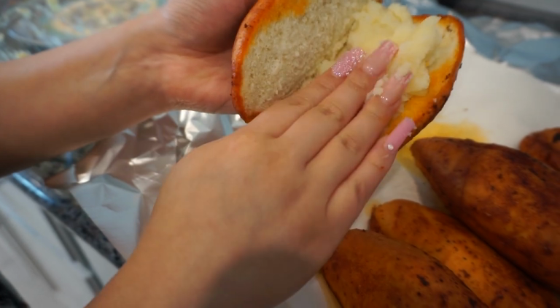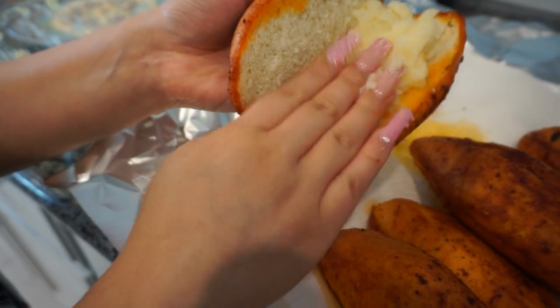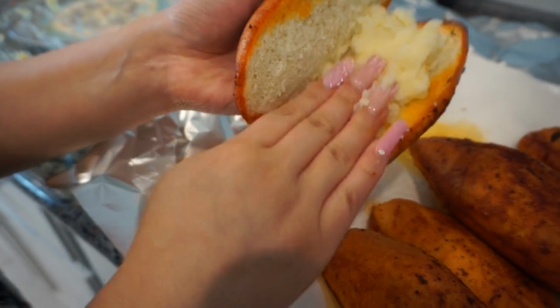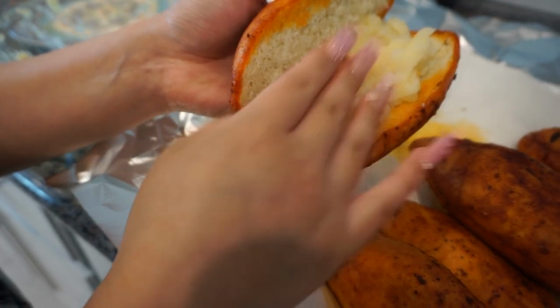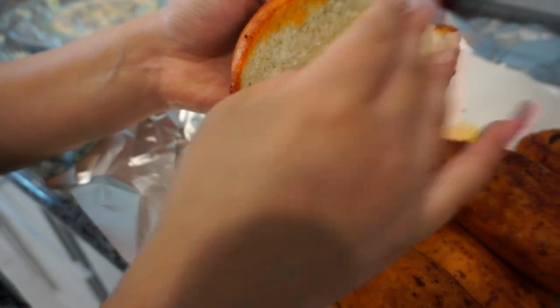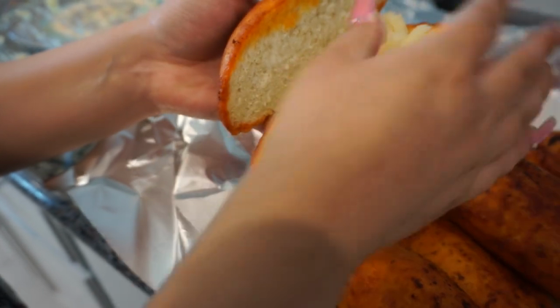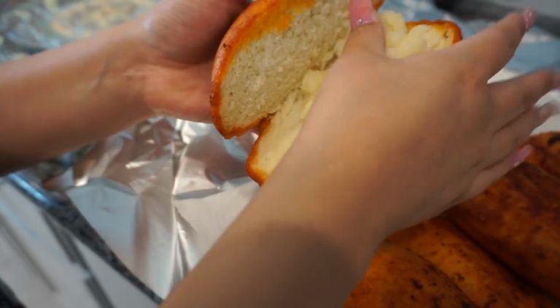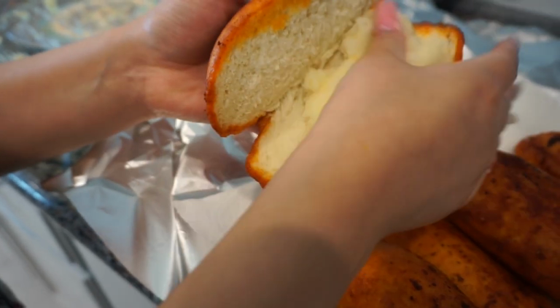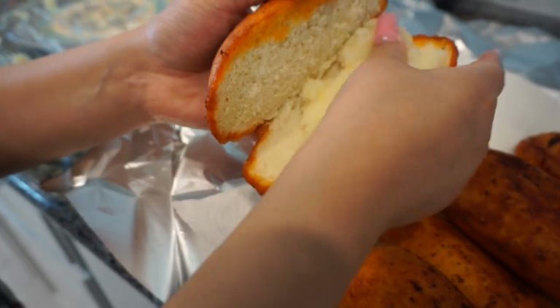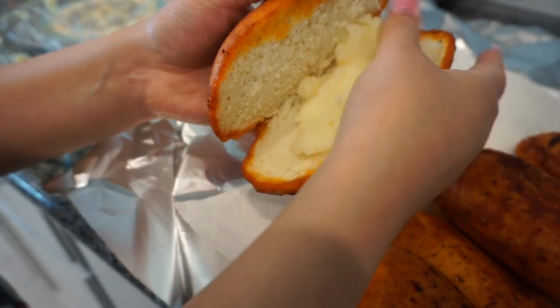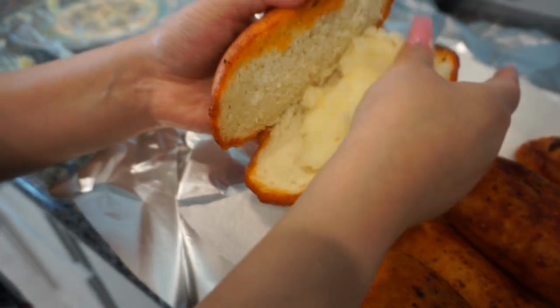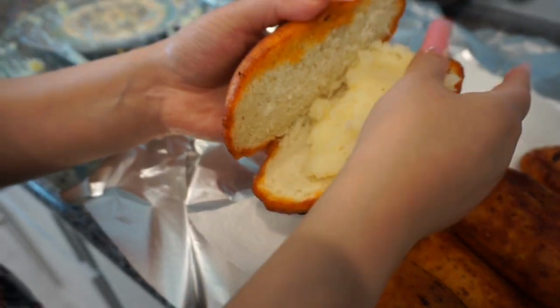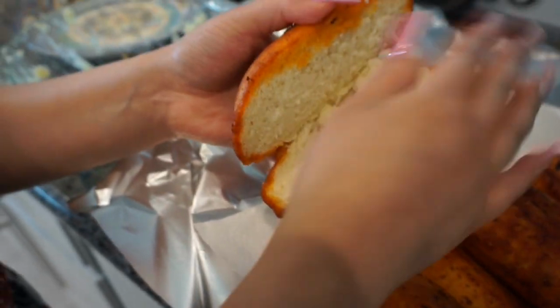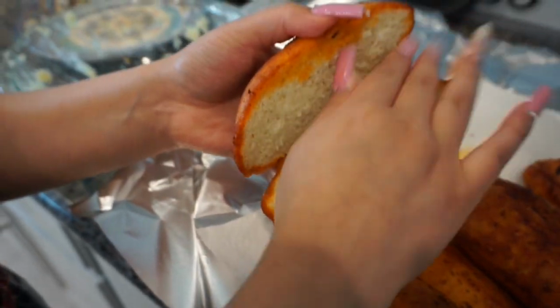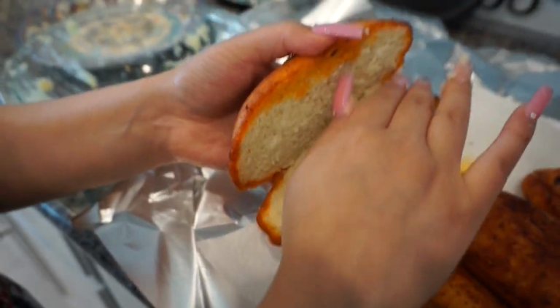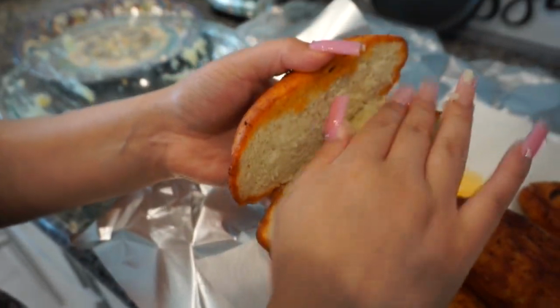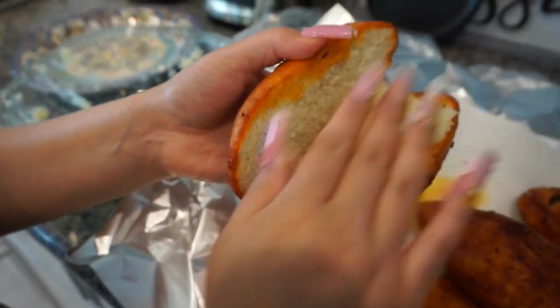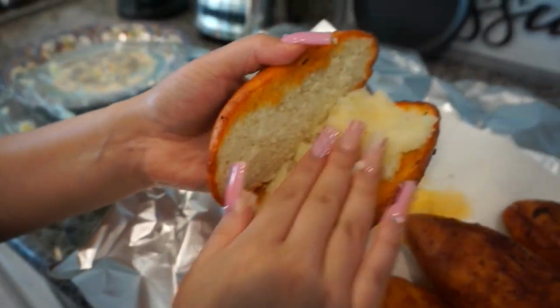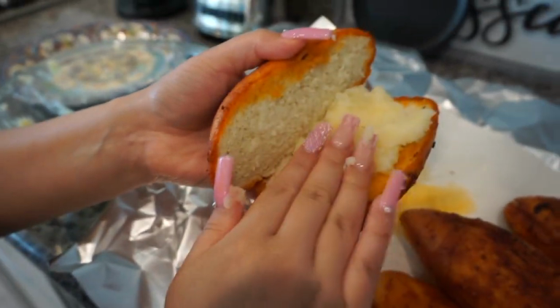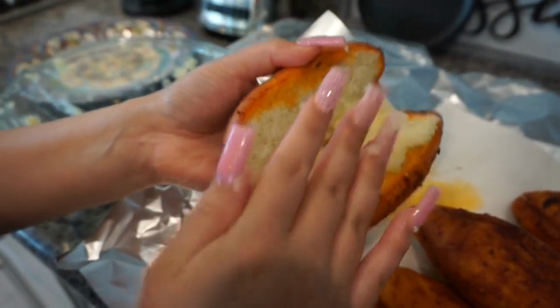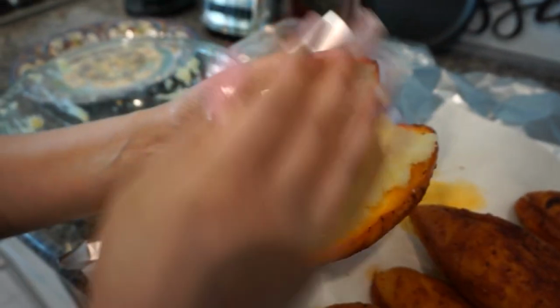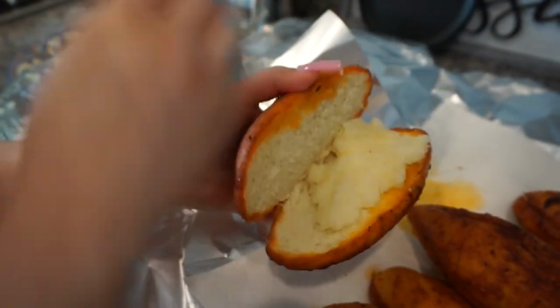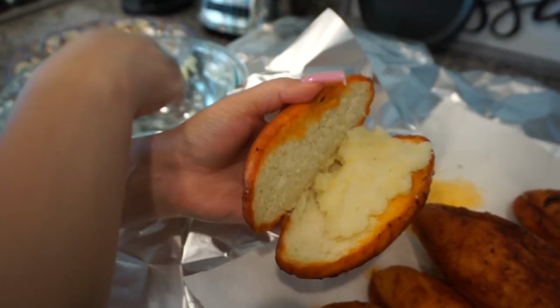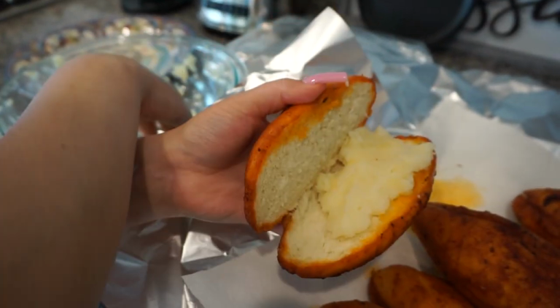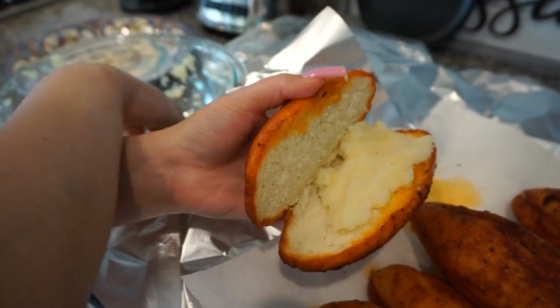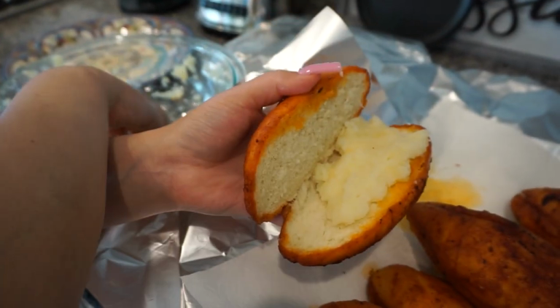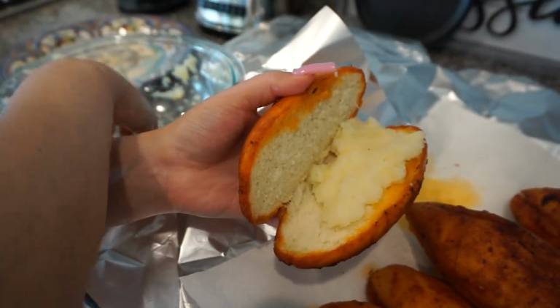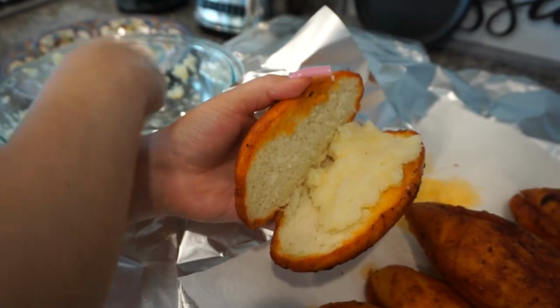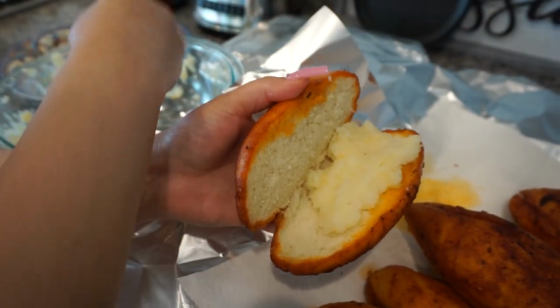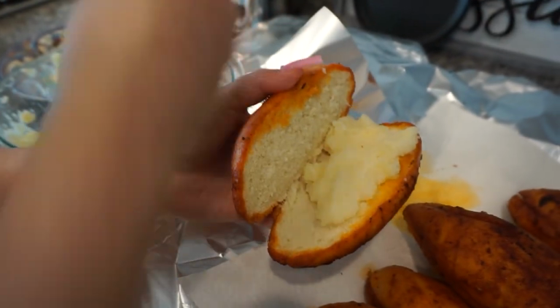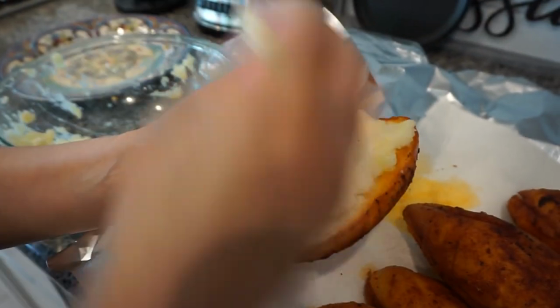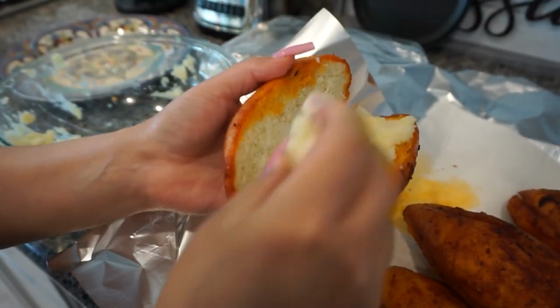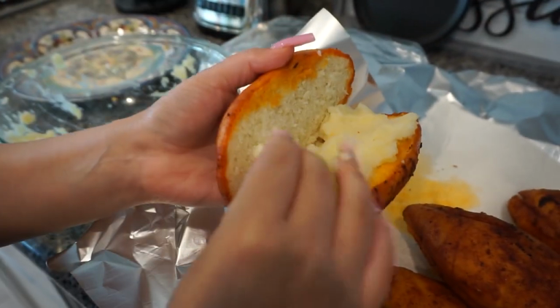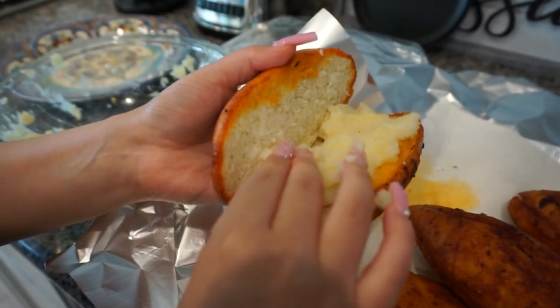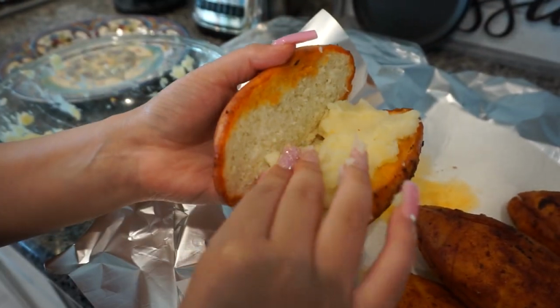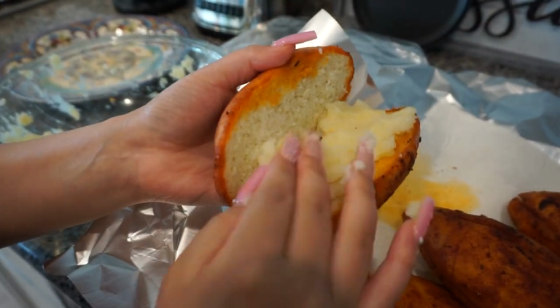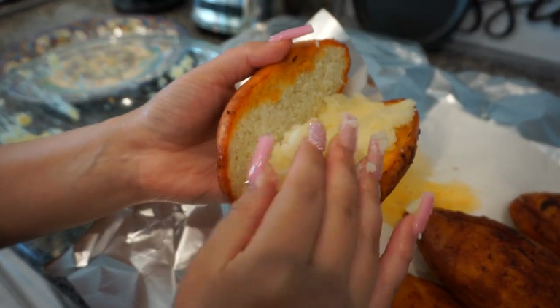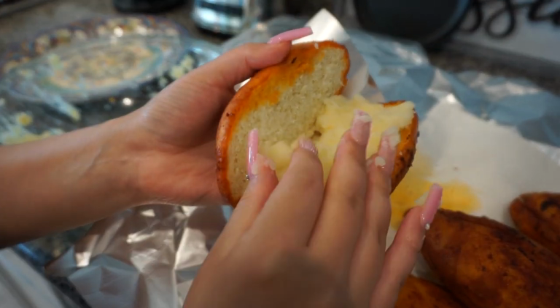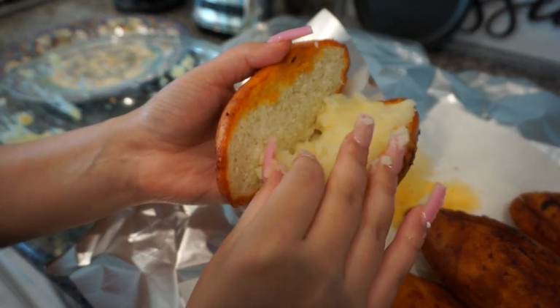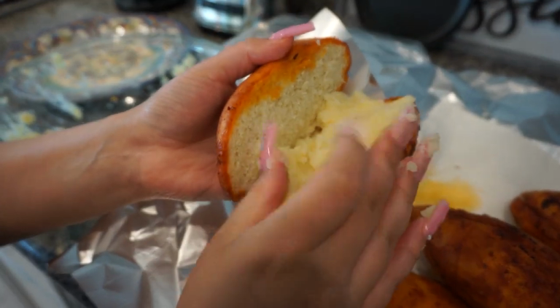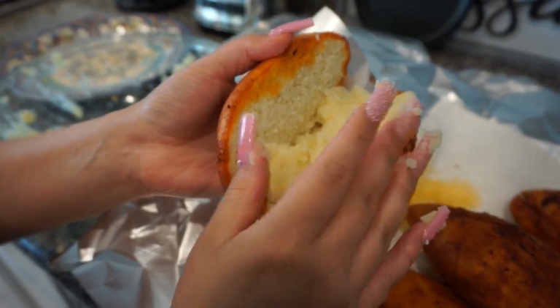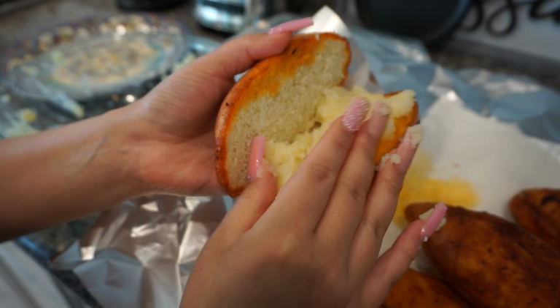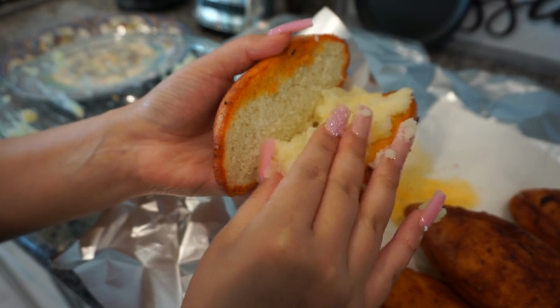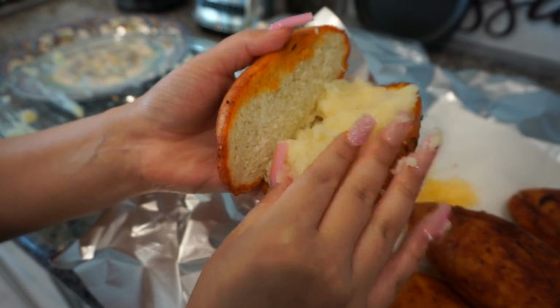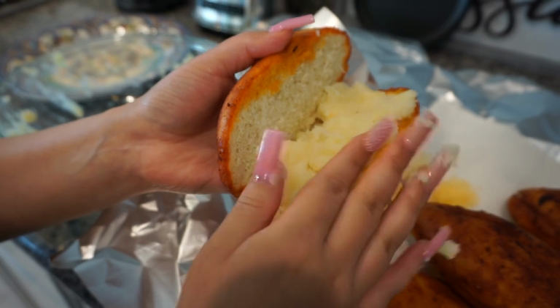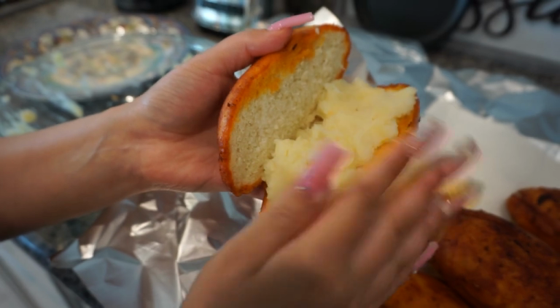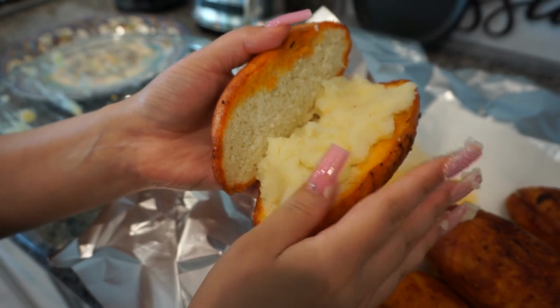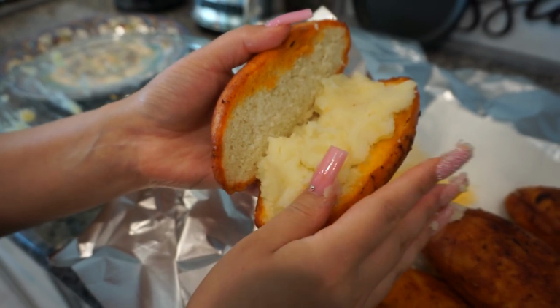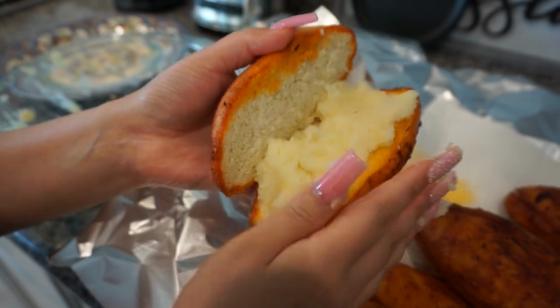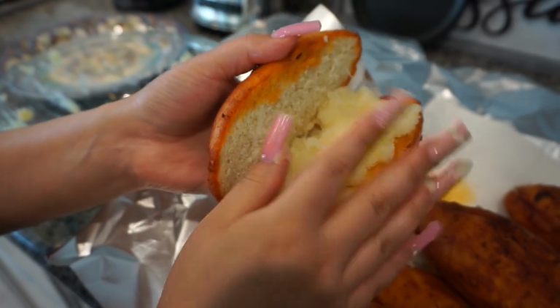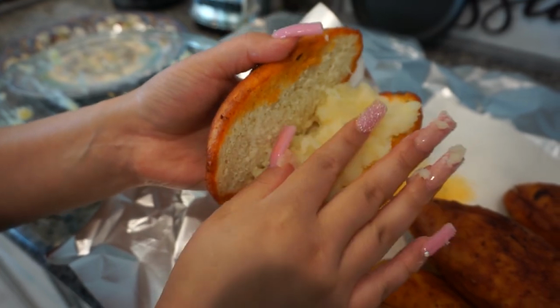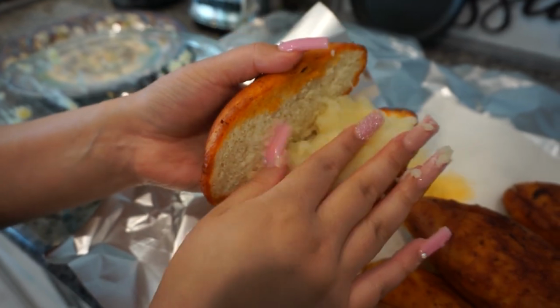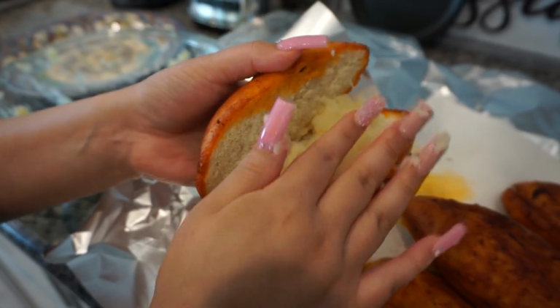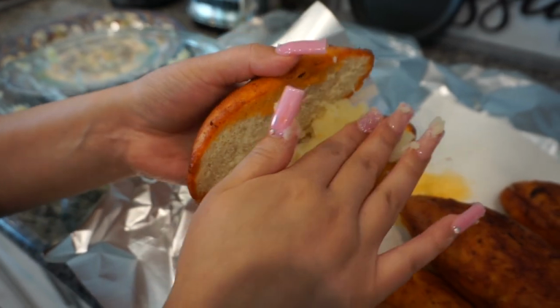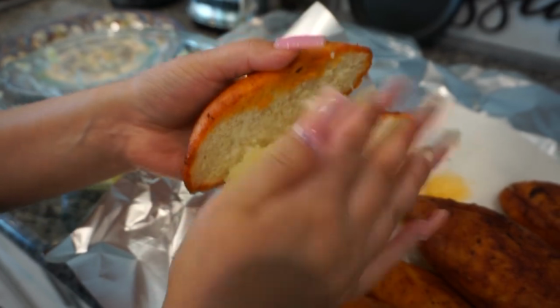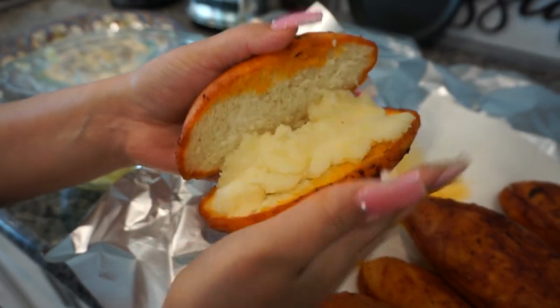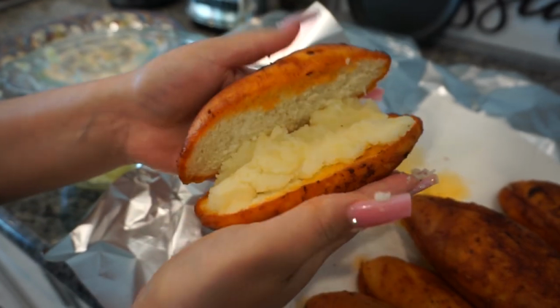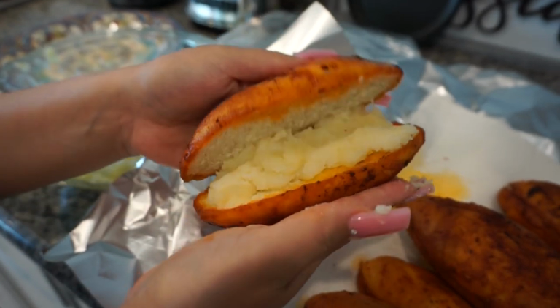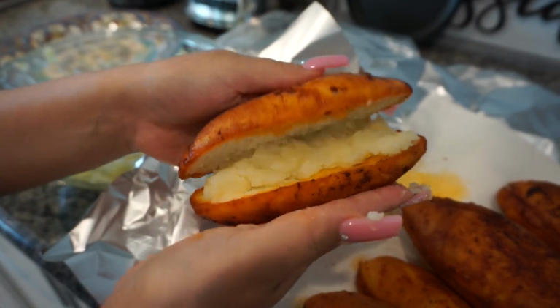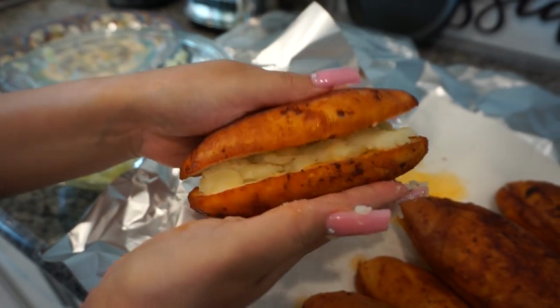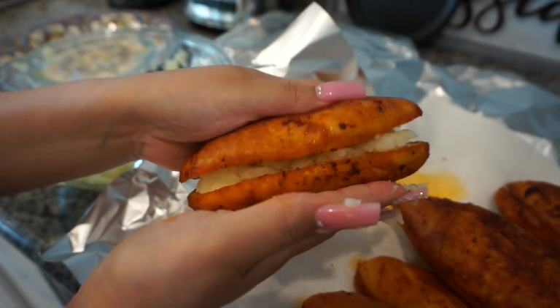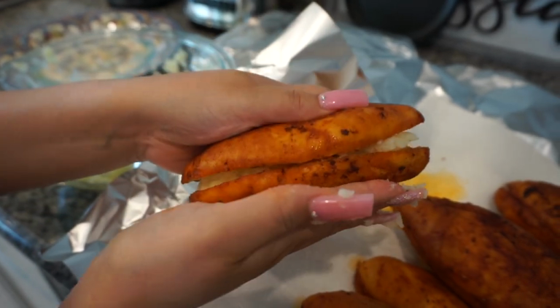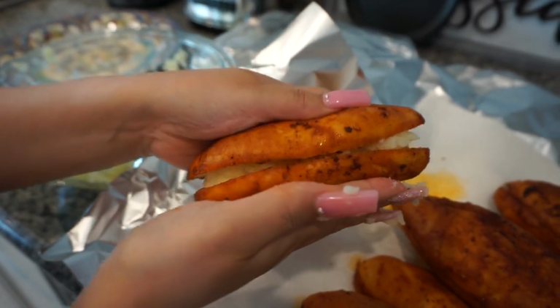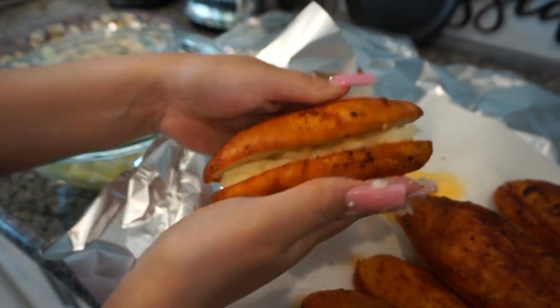Y no para aburrarte — not to bore you, but we do the same thing with the pambazos. We just put that potato inside, close them up, and keep it going.